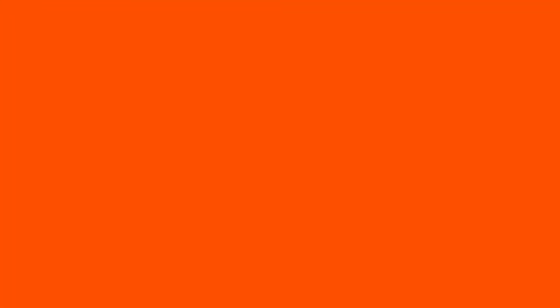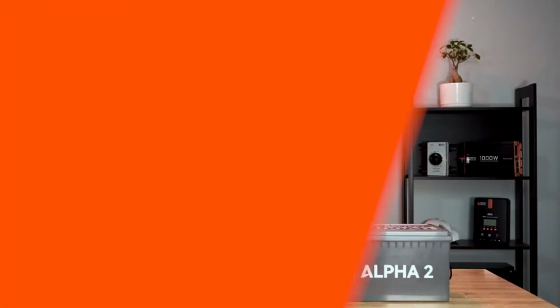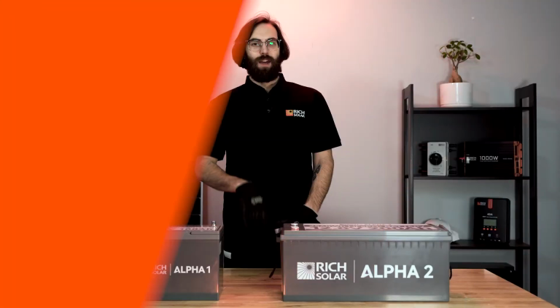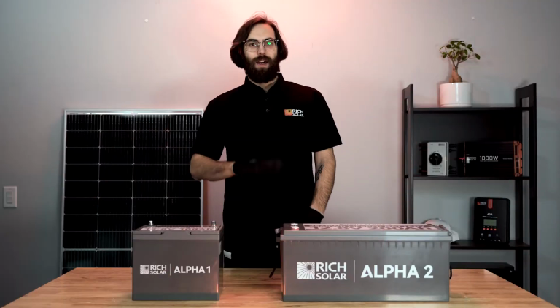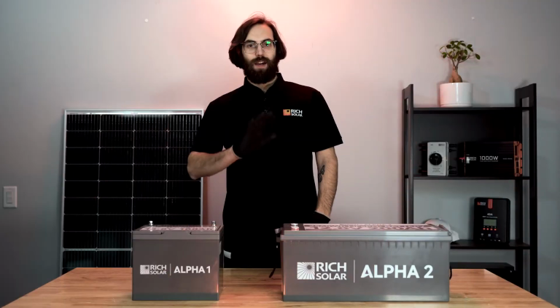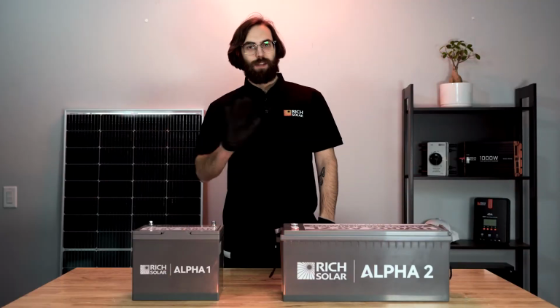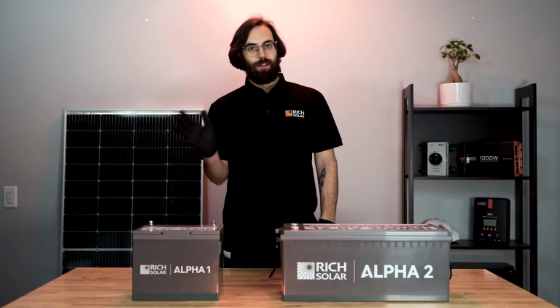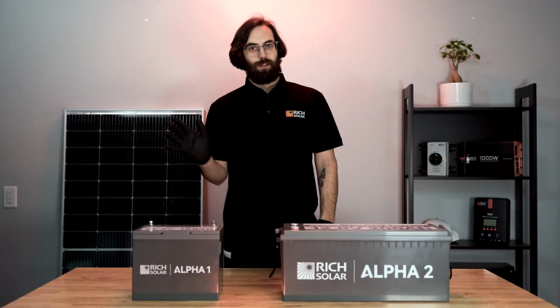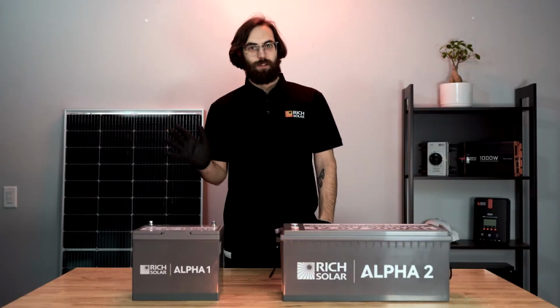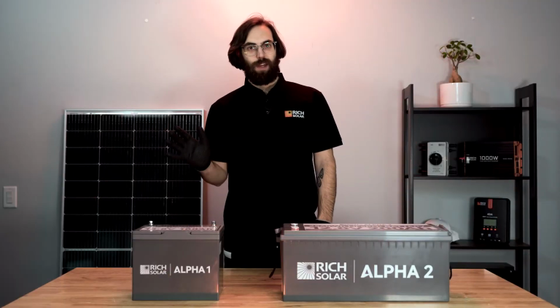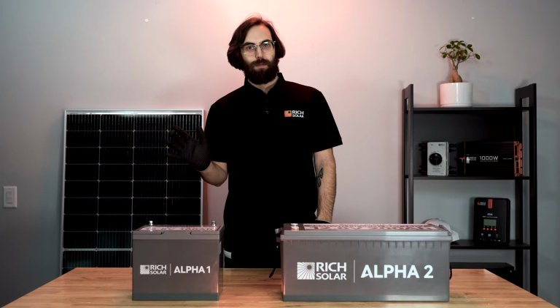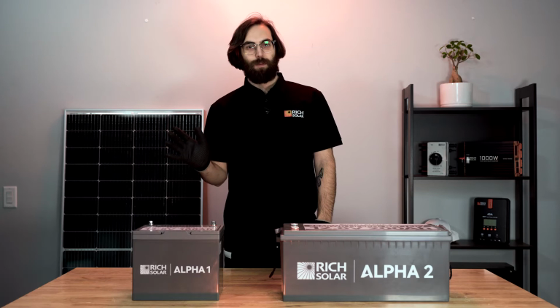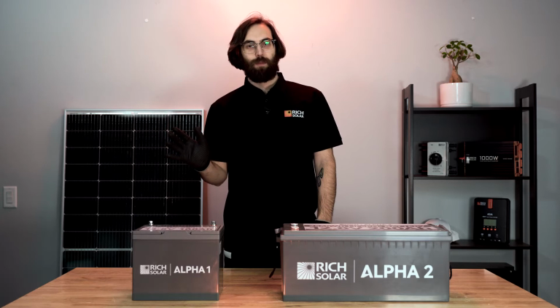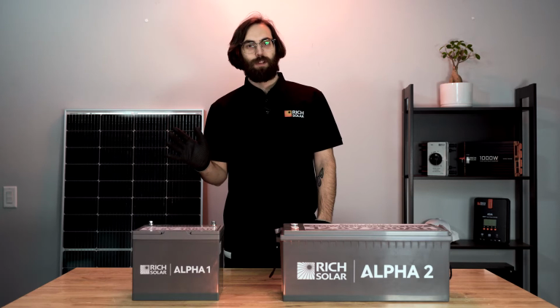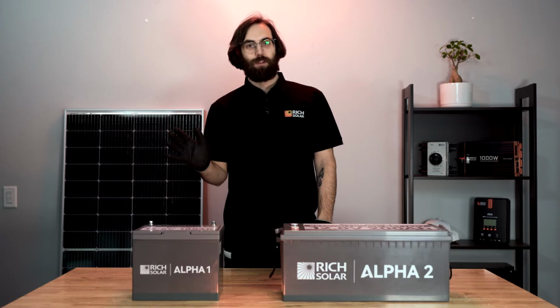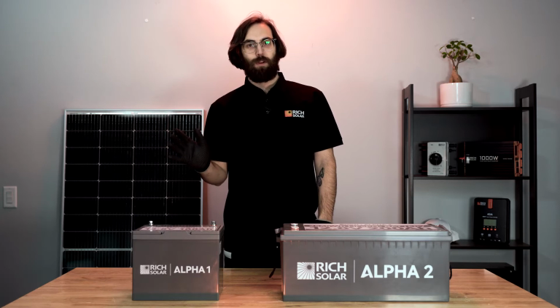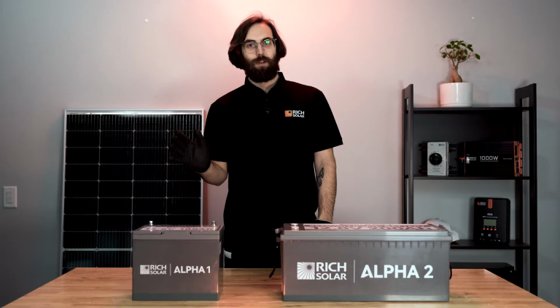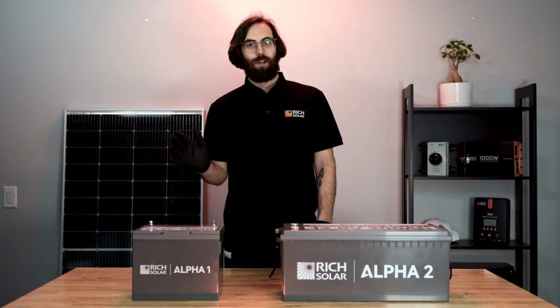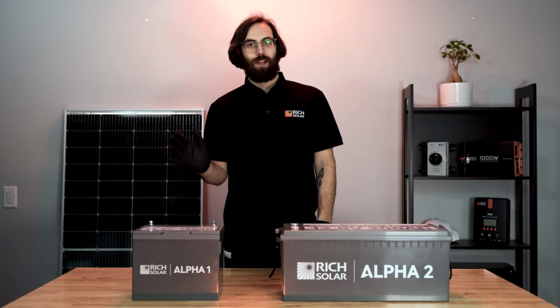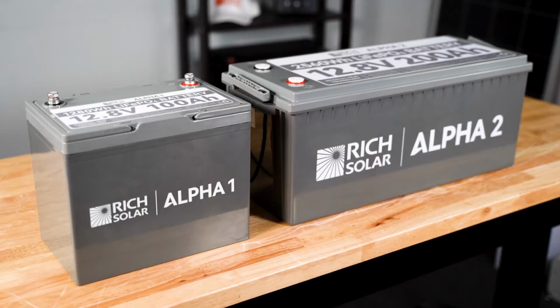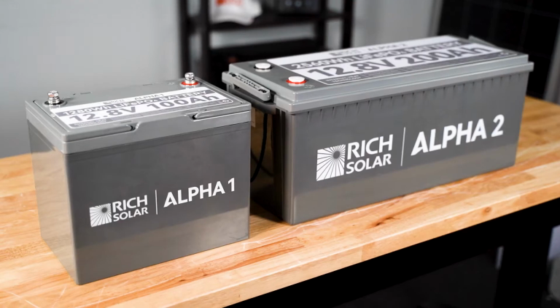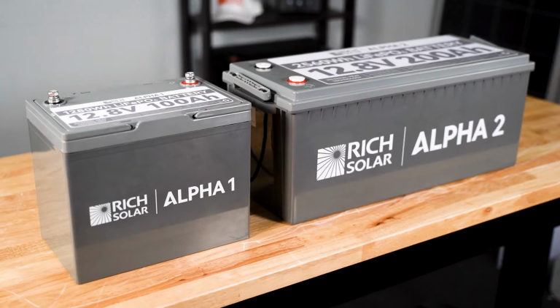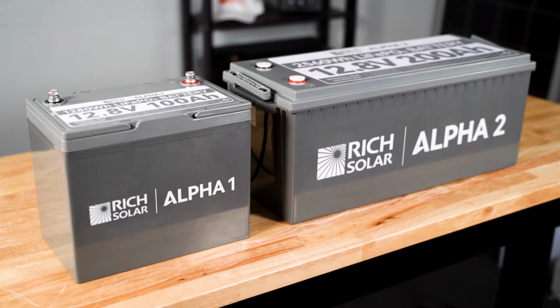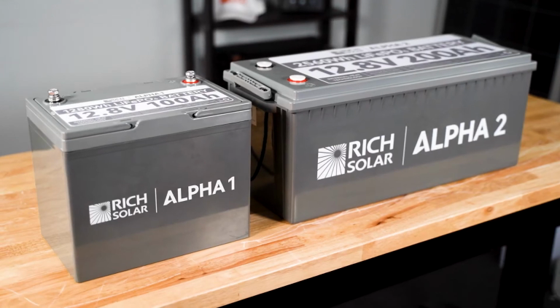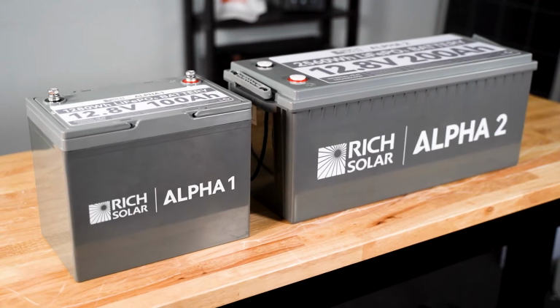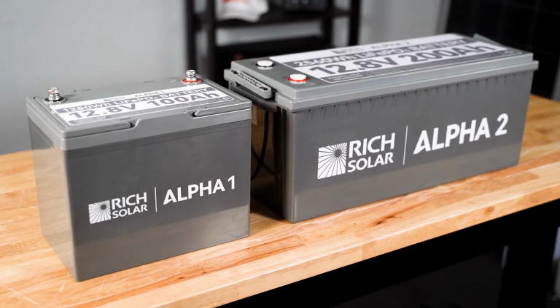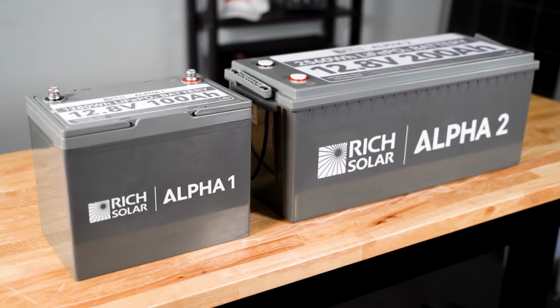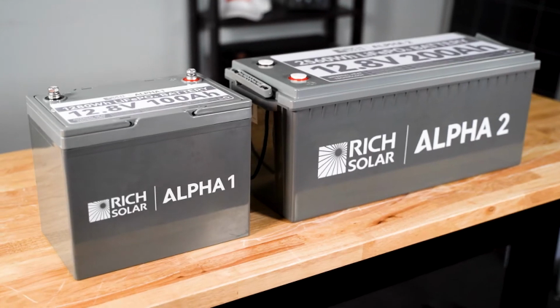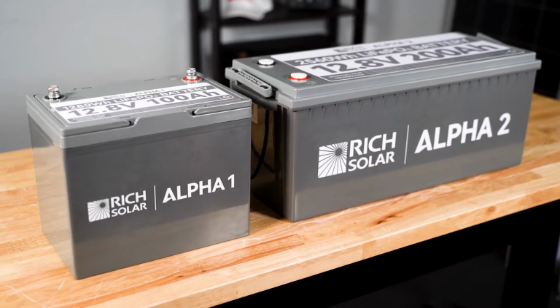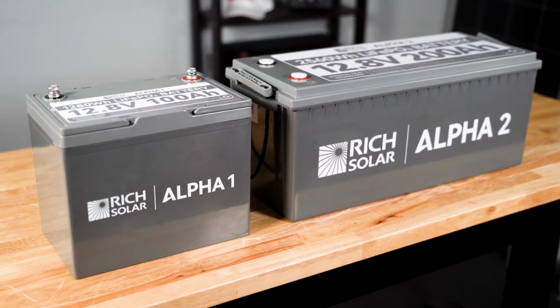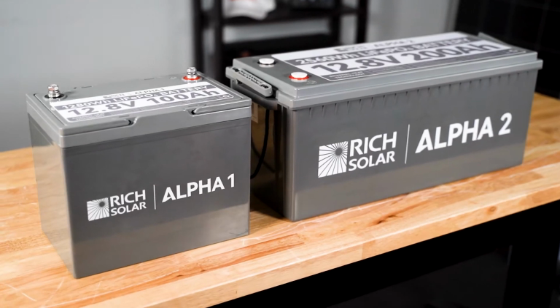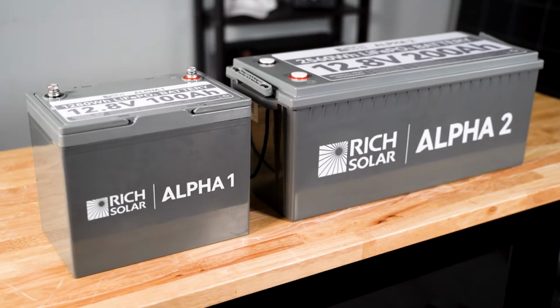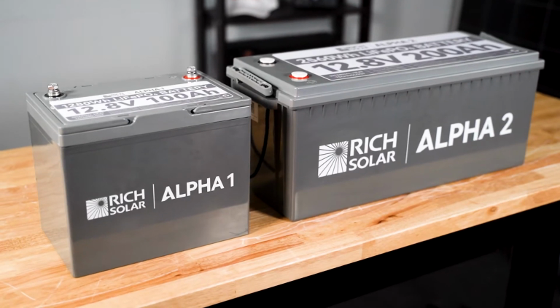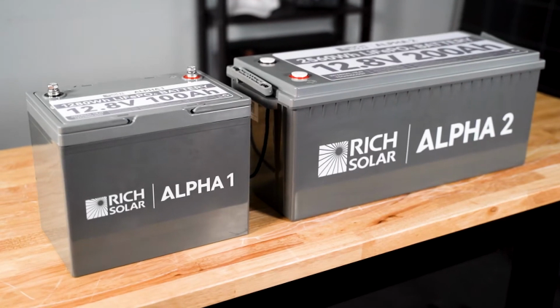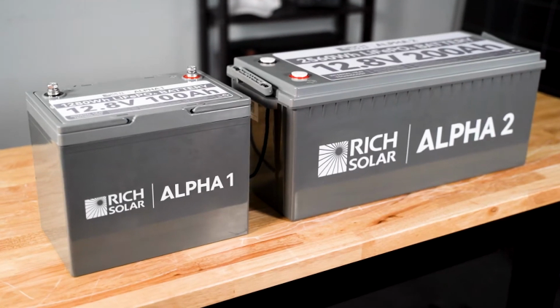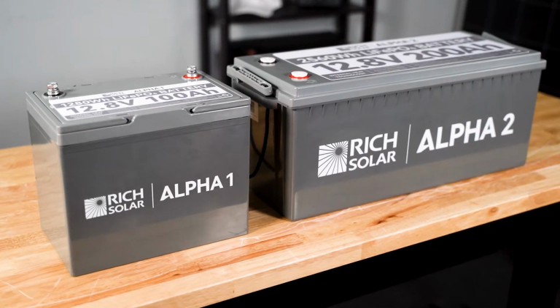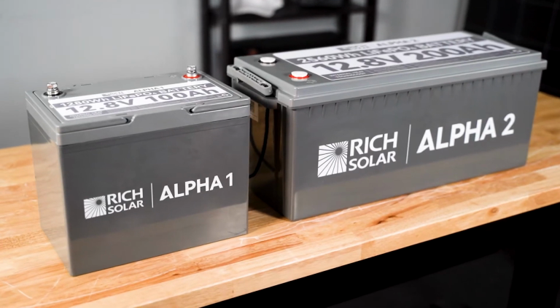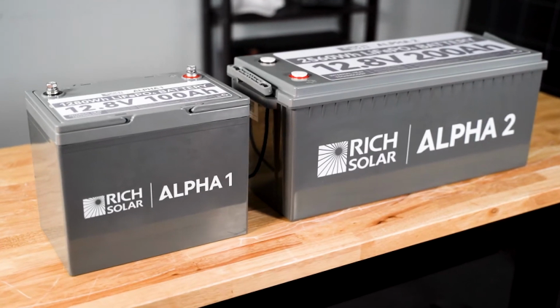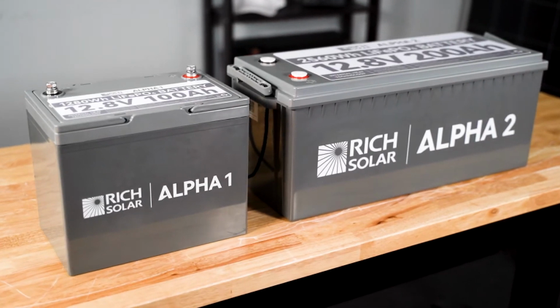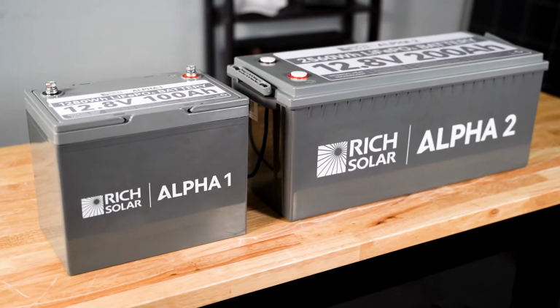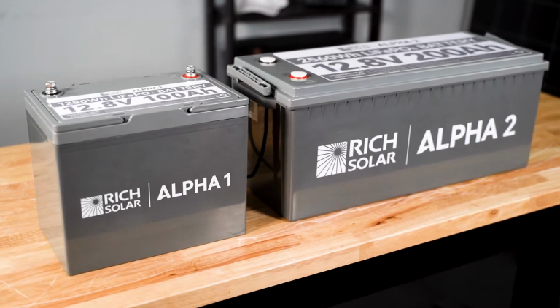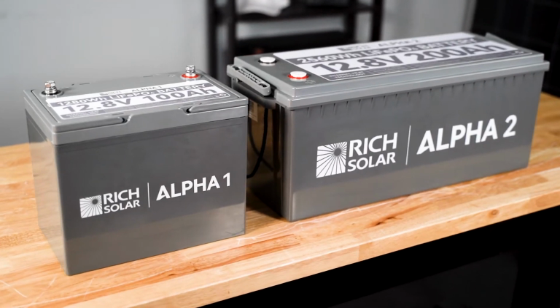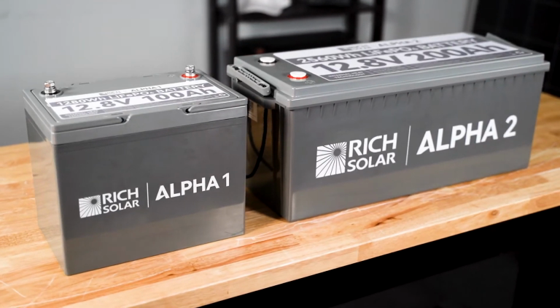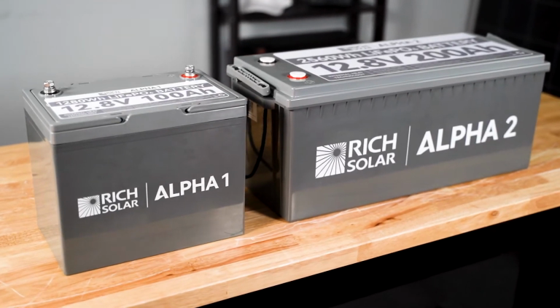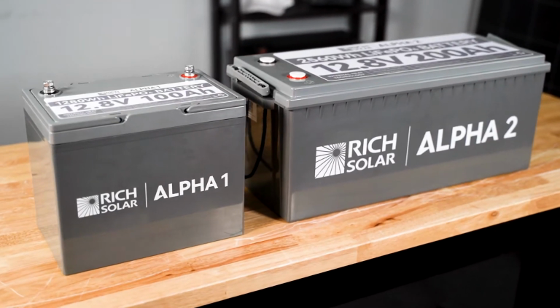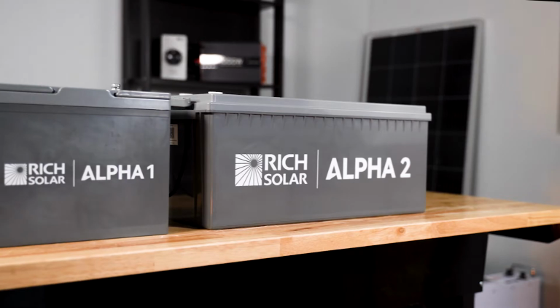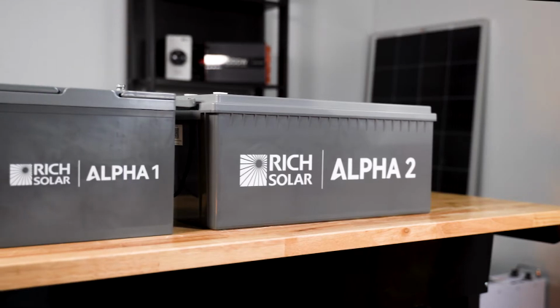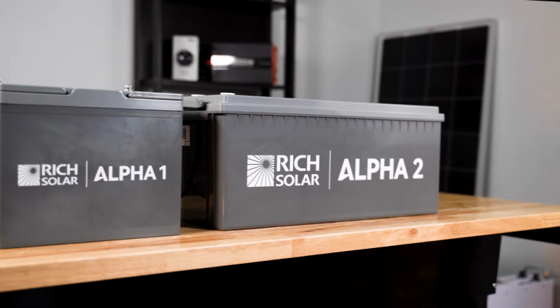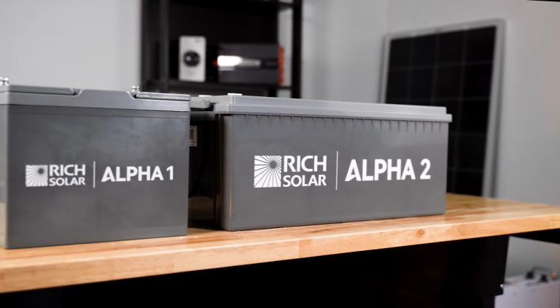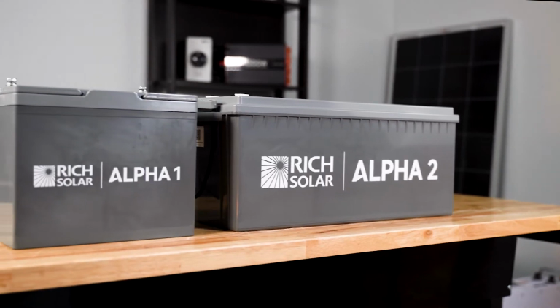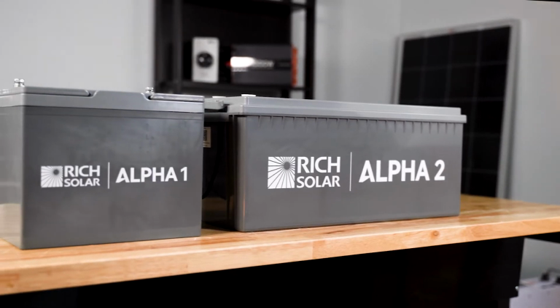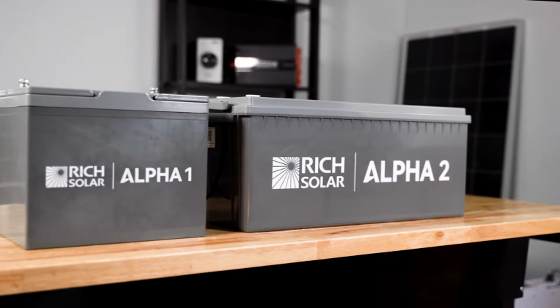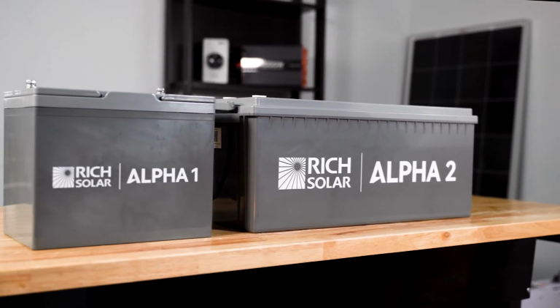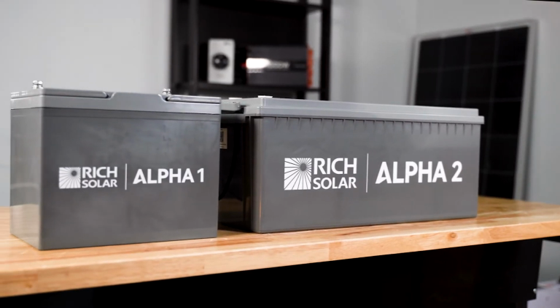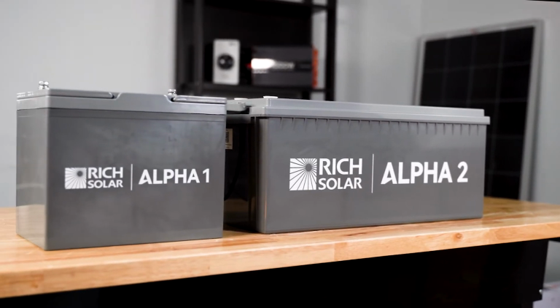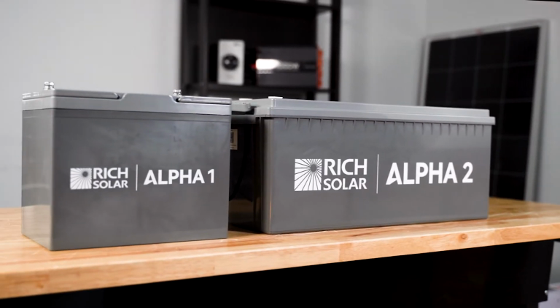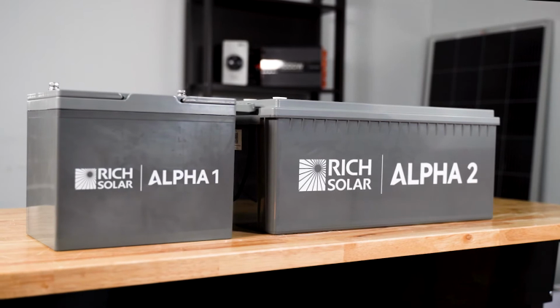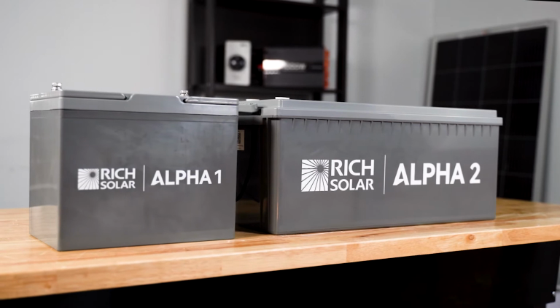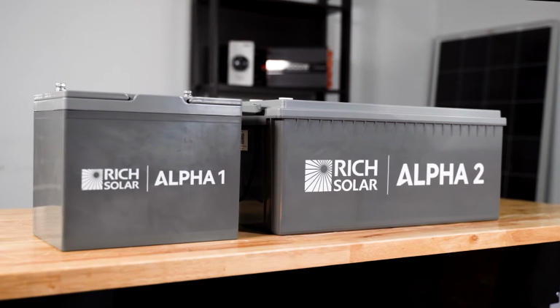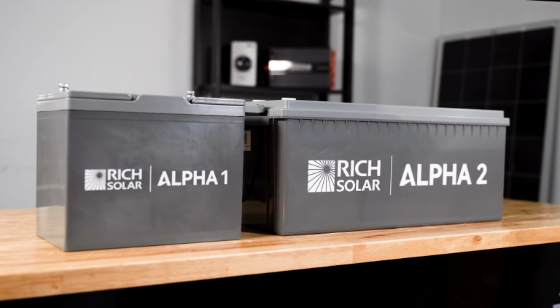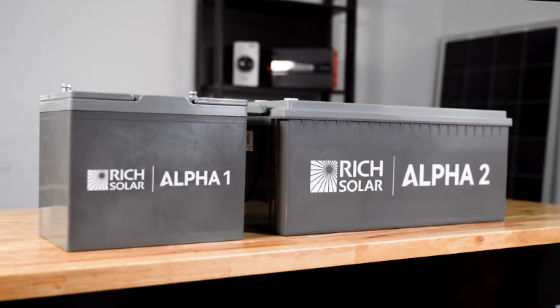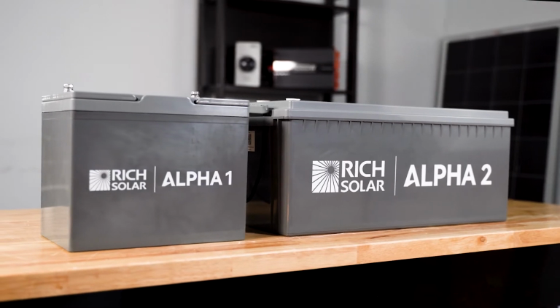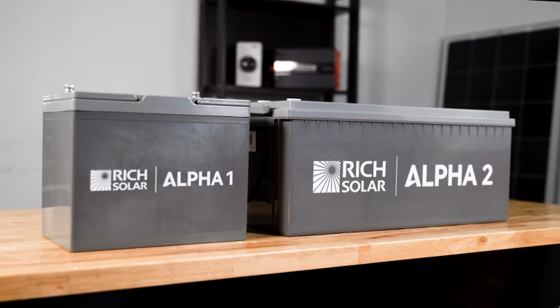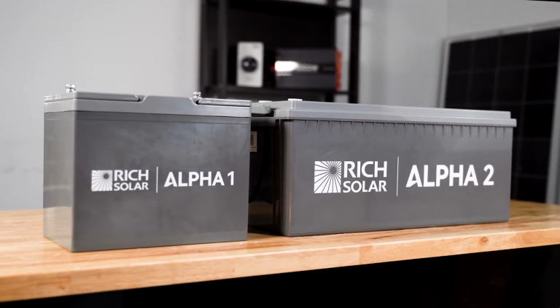Hi, this is Jacob from Rich Solar, and today I'm excited to showcase our new Alpha 1 and Alpha 2 lithium batteries.